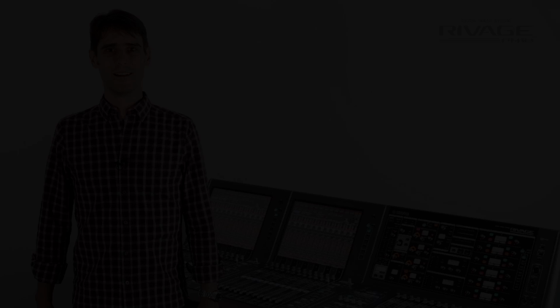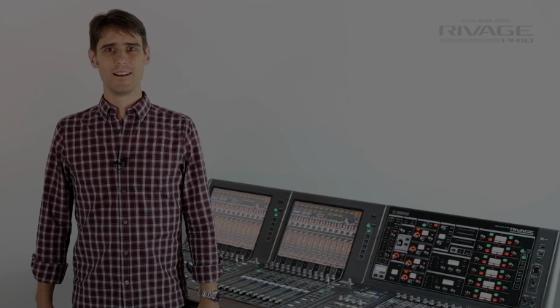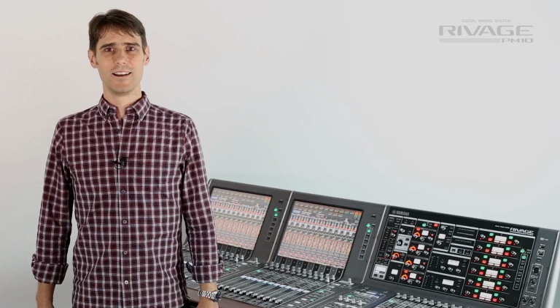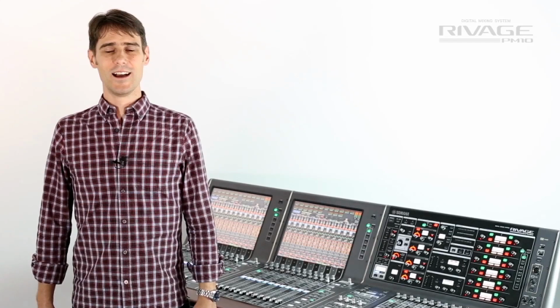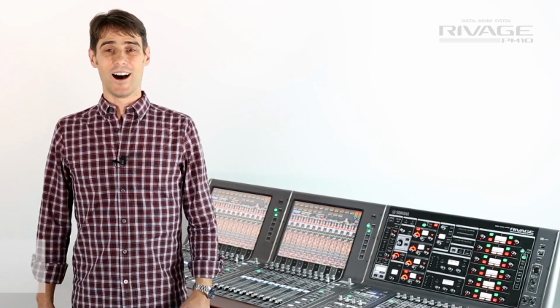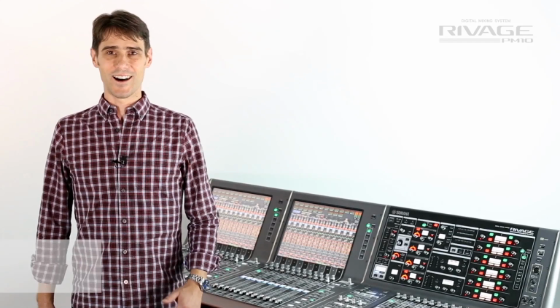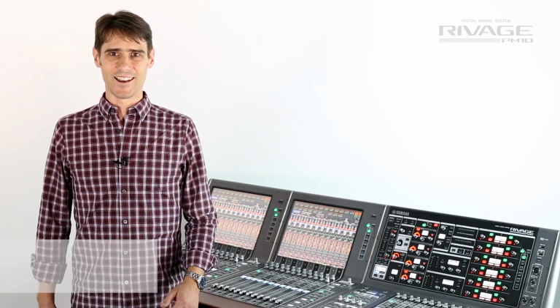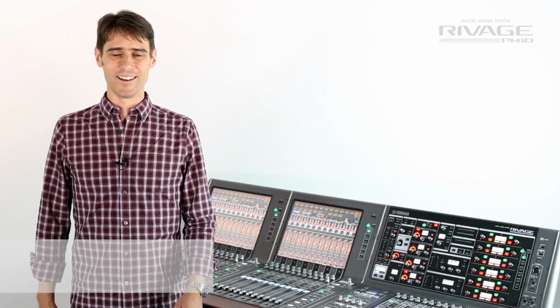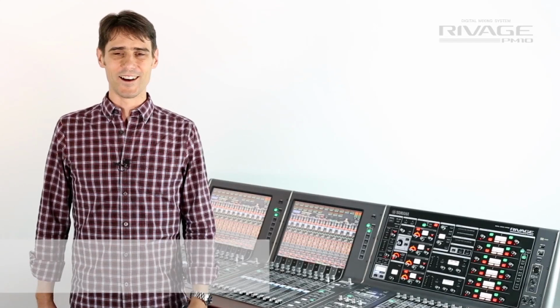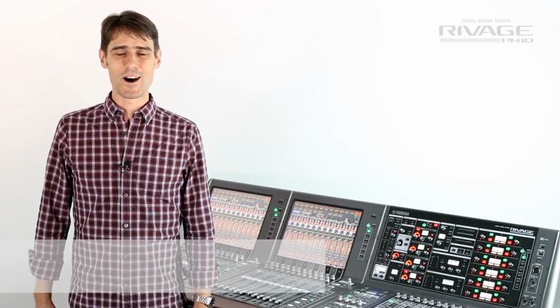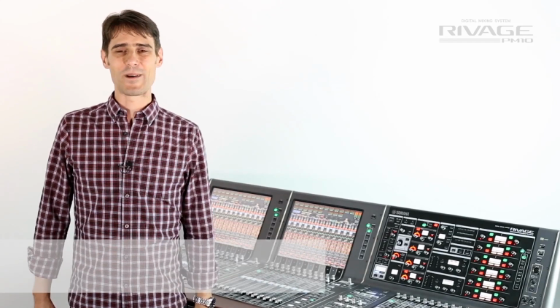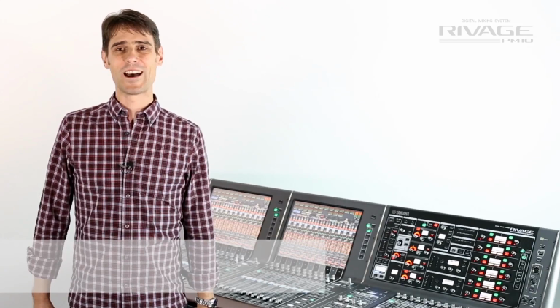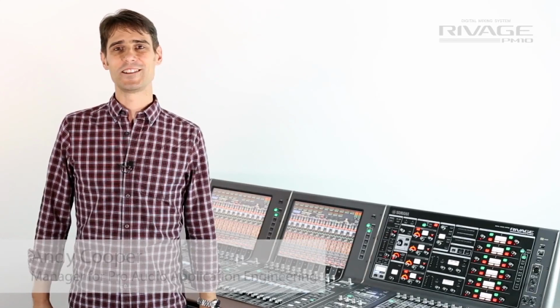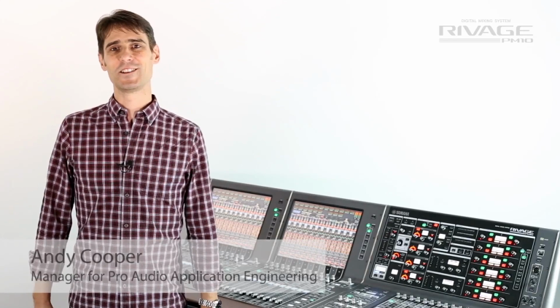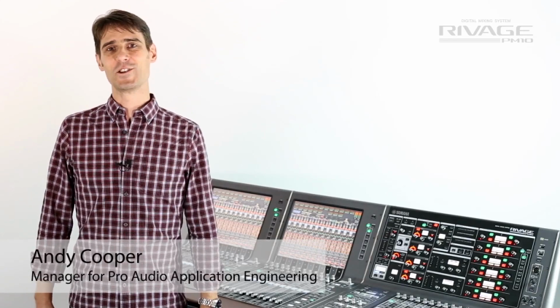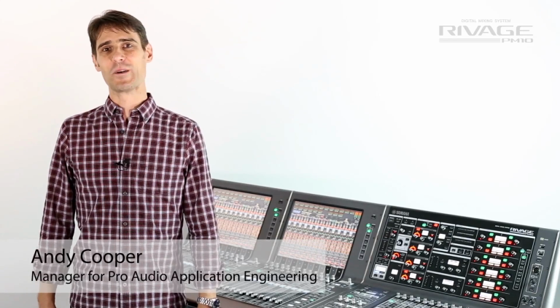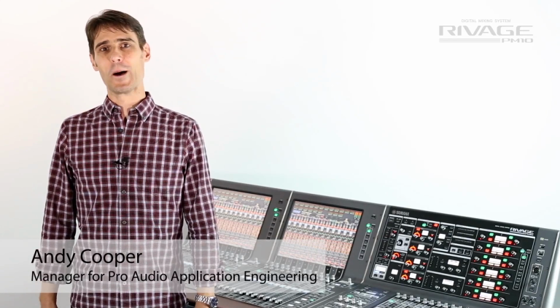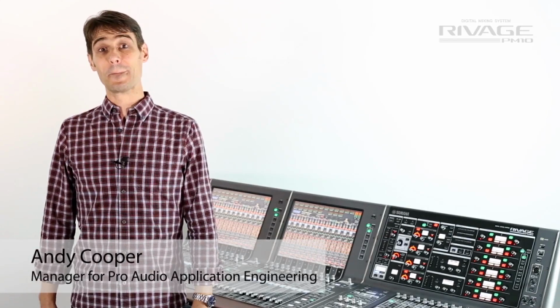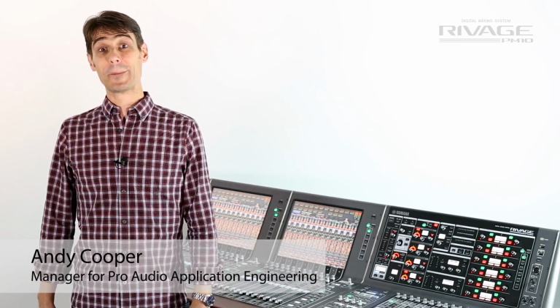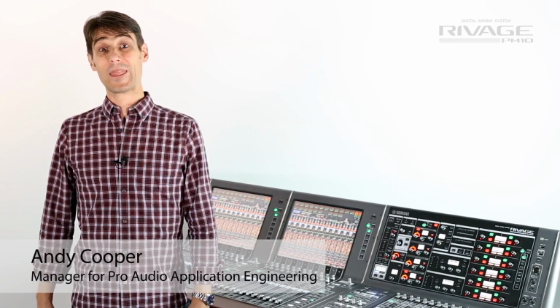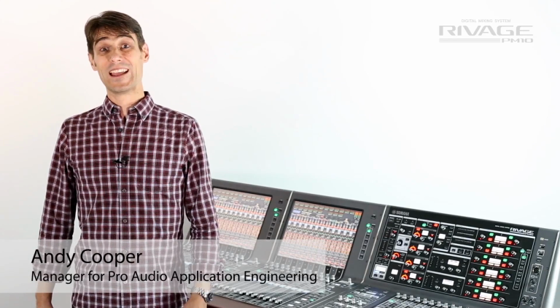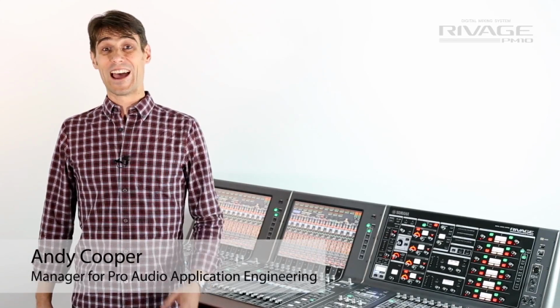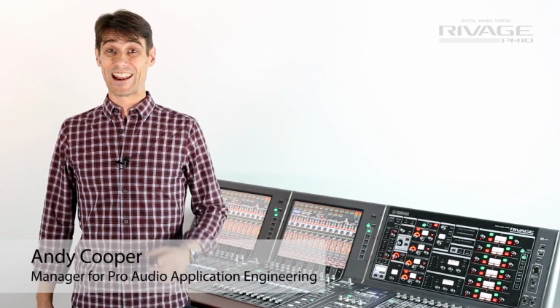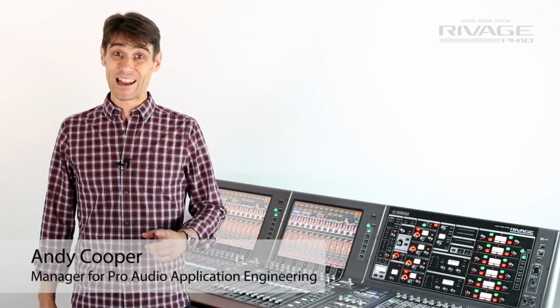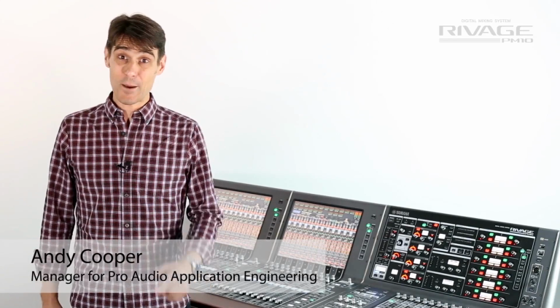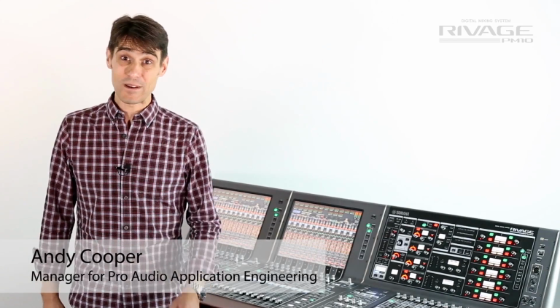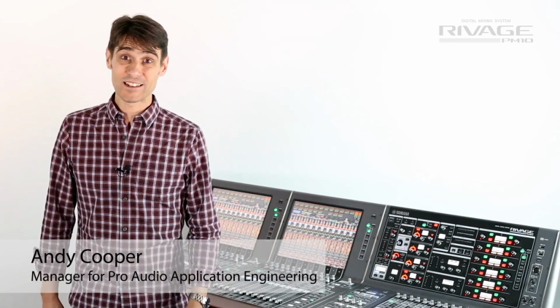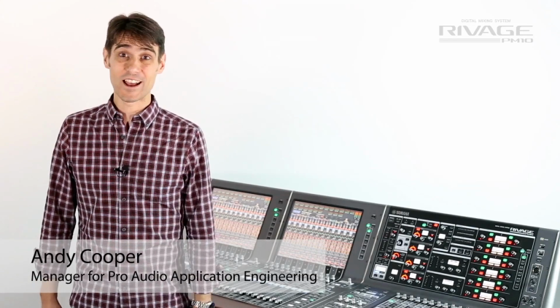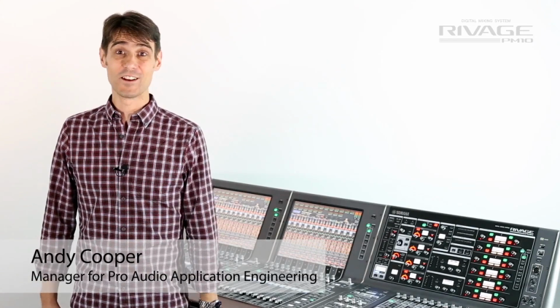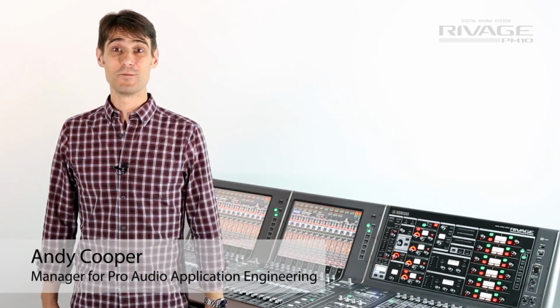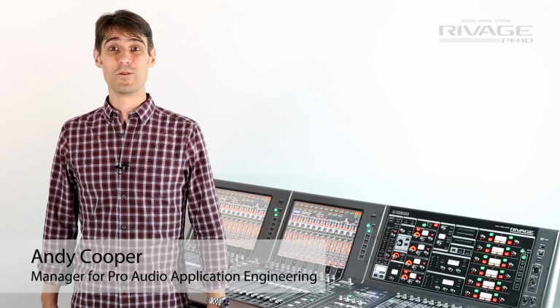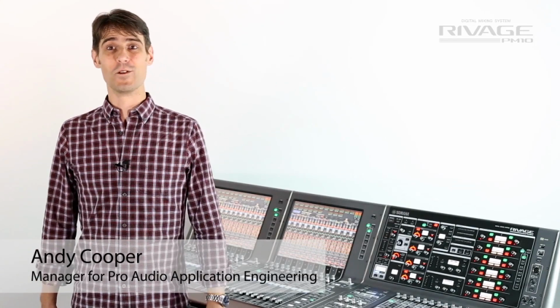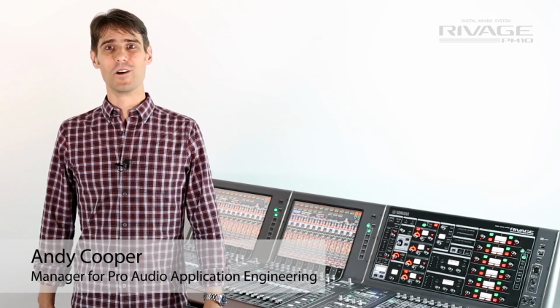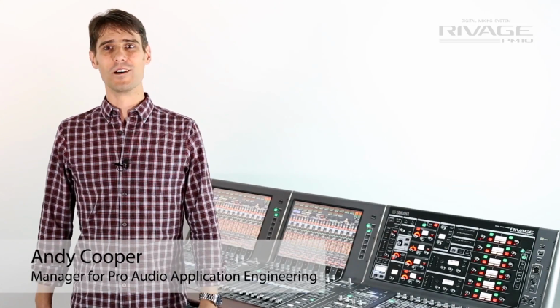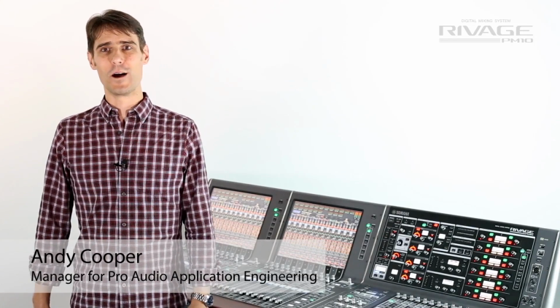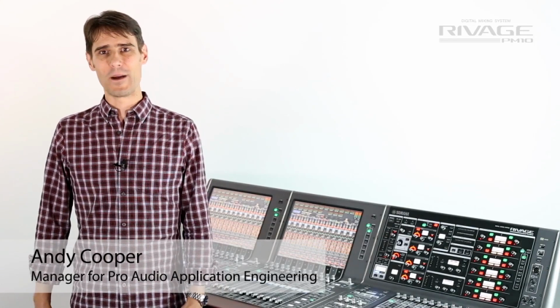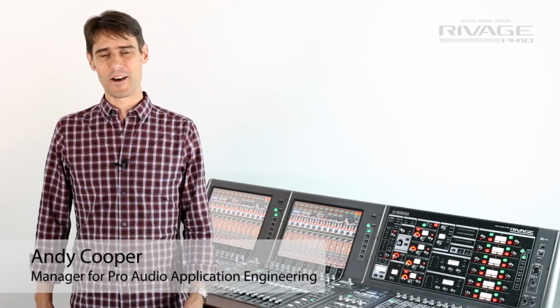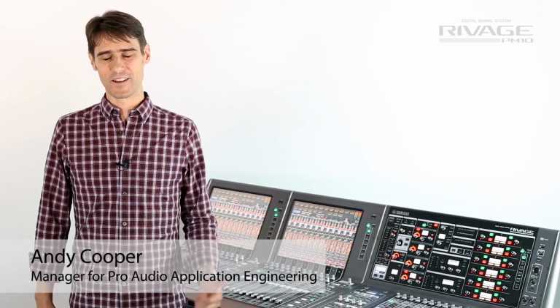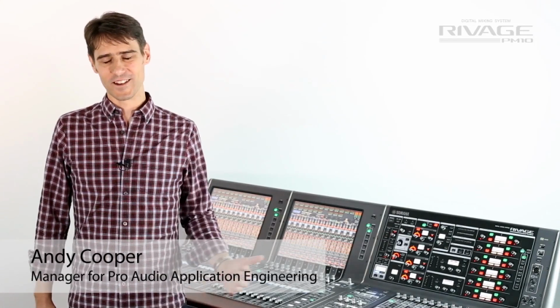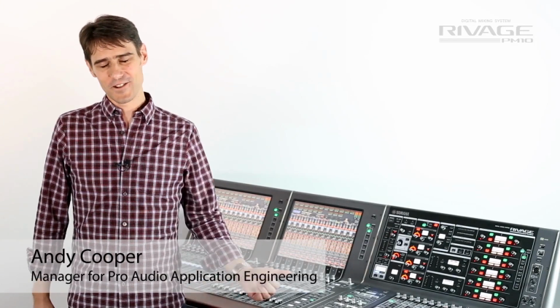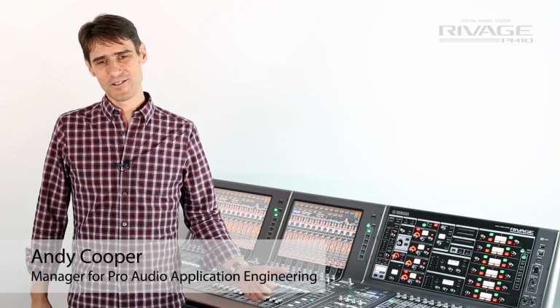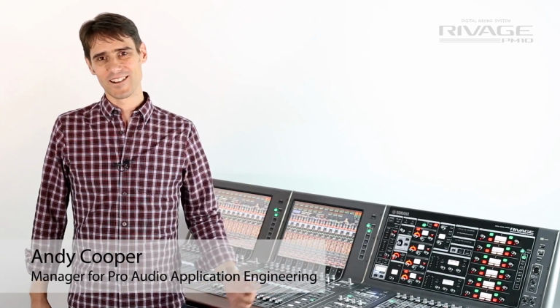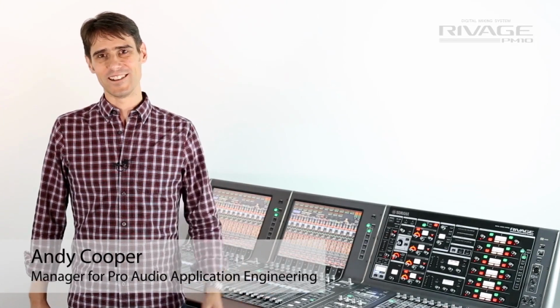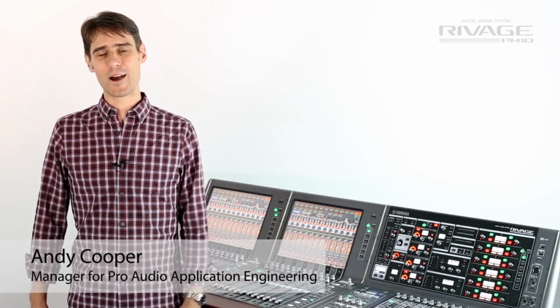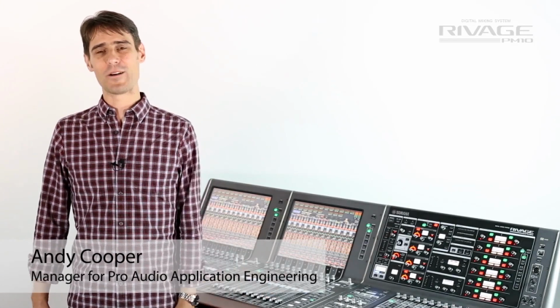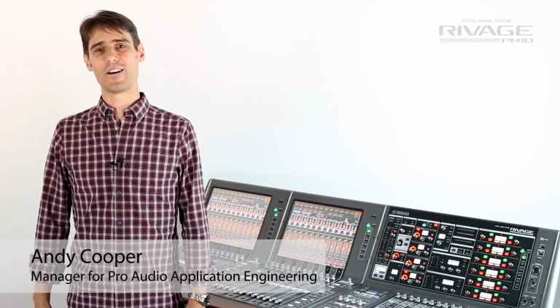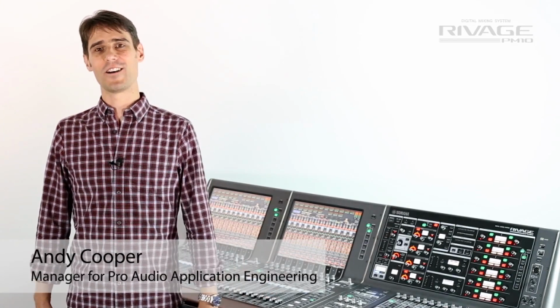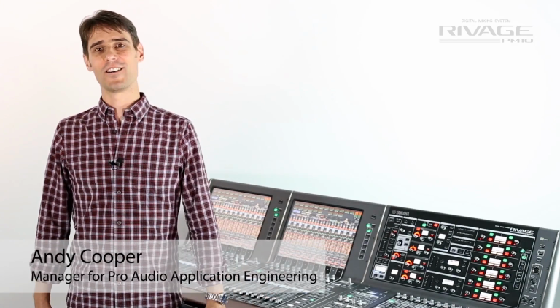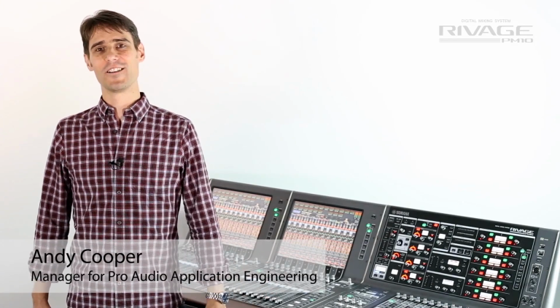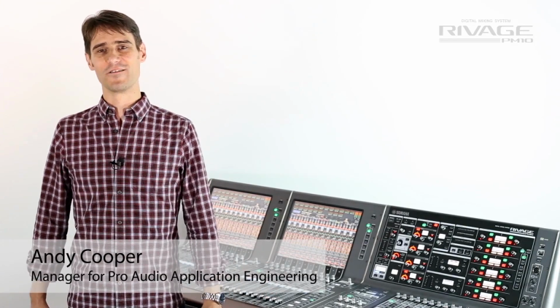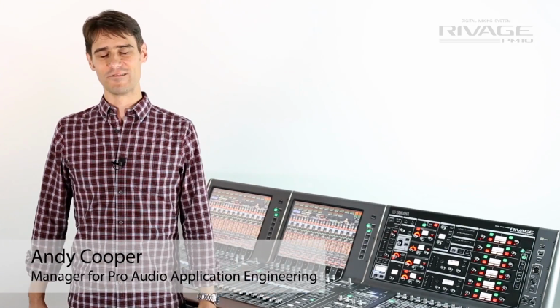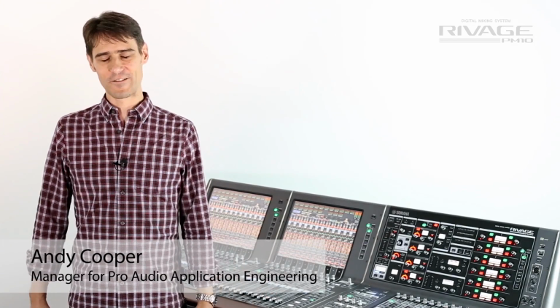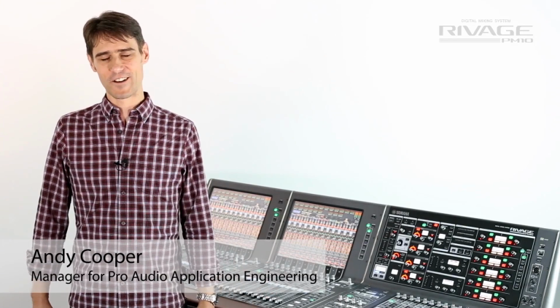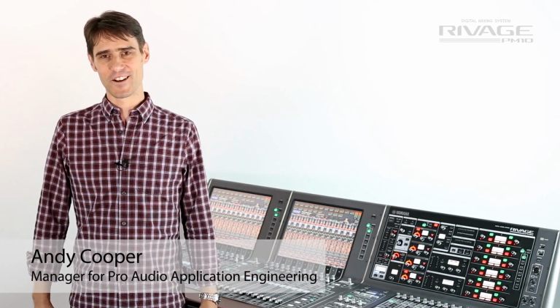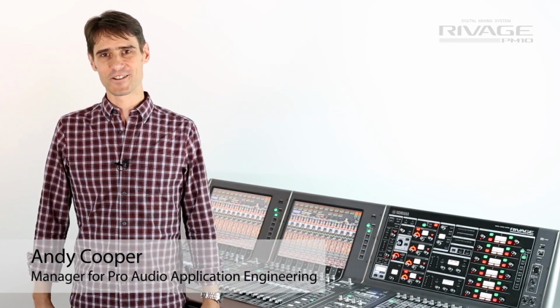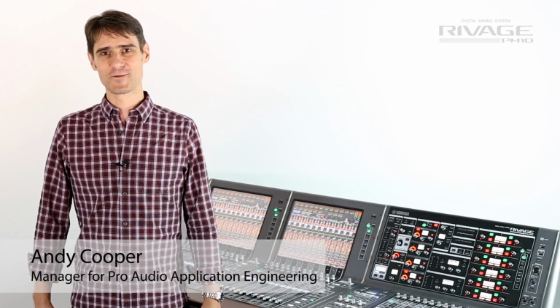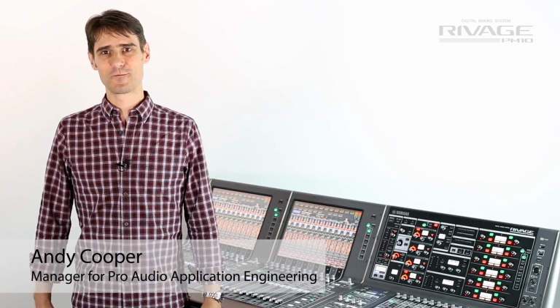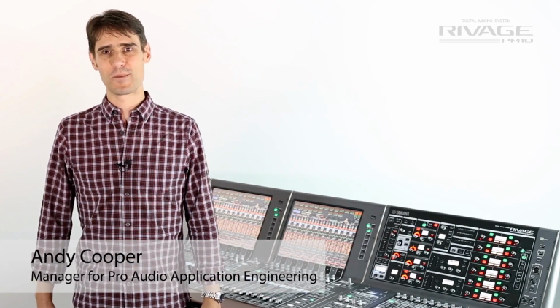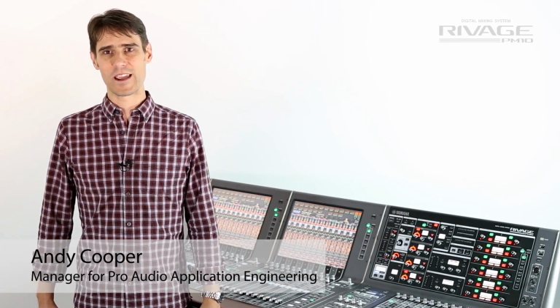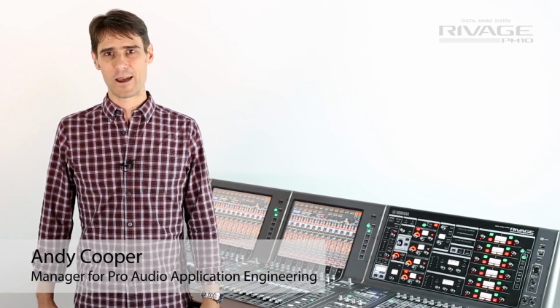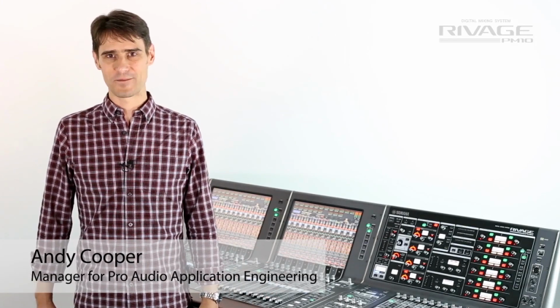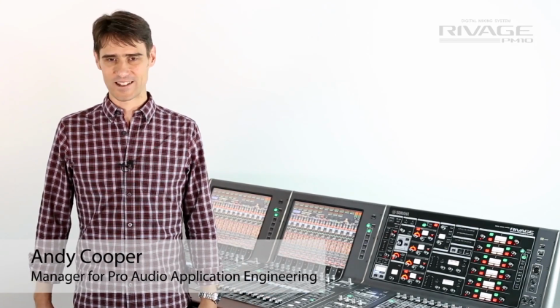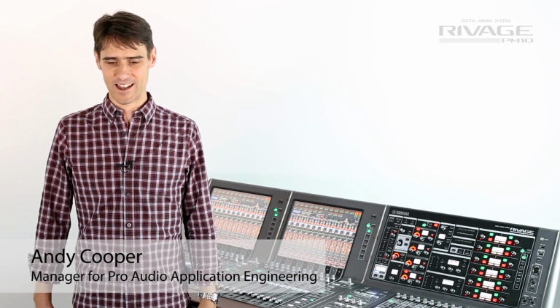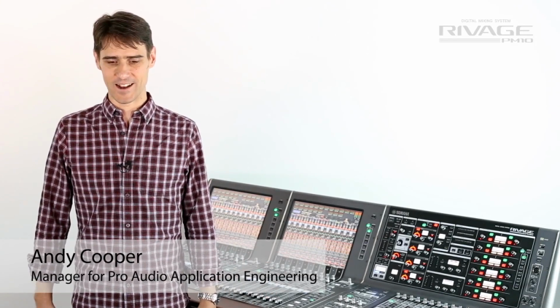Hi, I'm Andy Cooper and let me tell you more about the new Yamaha RIVAGE PM10.